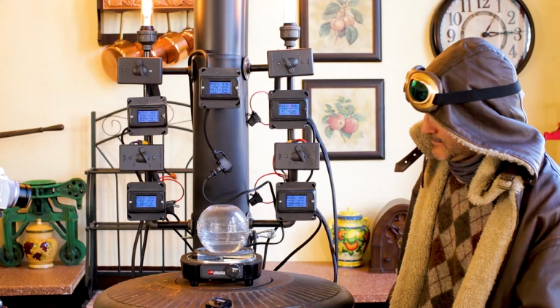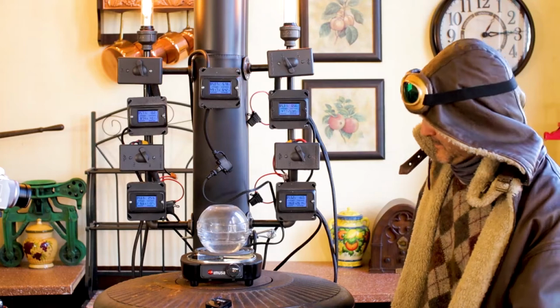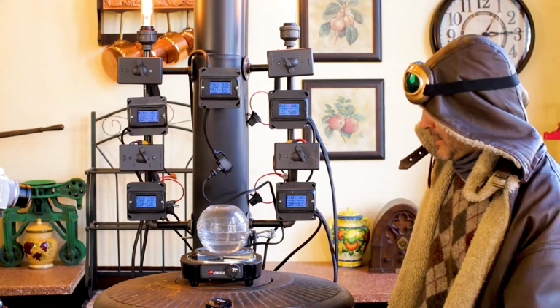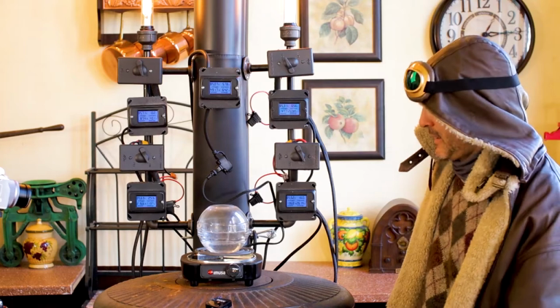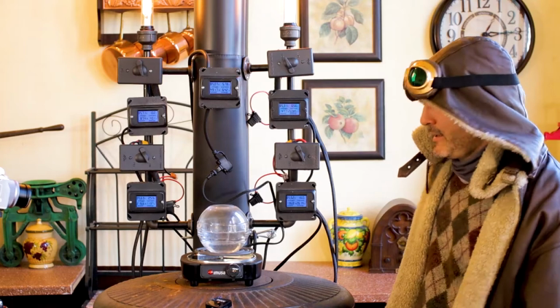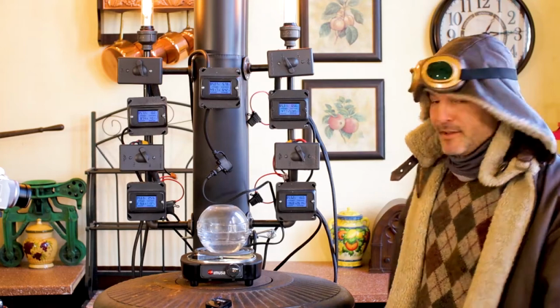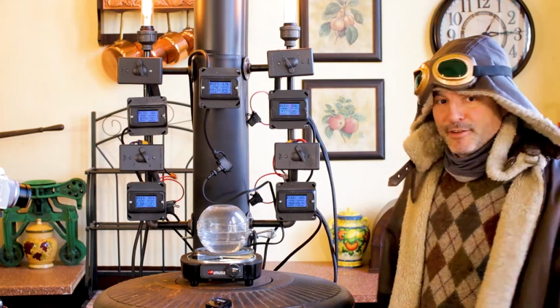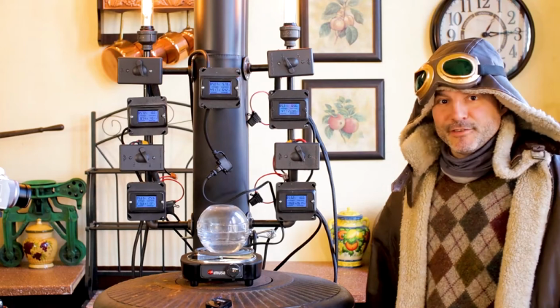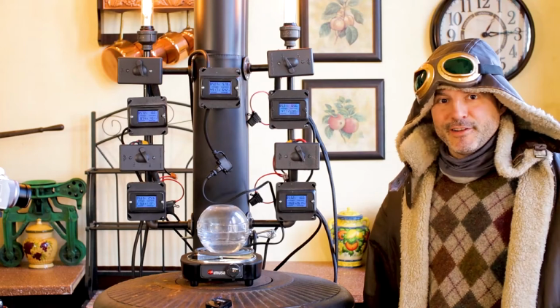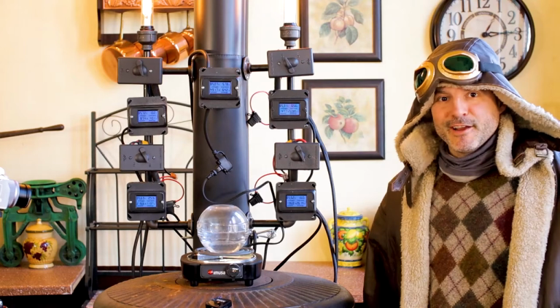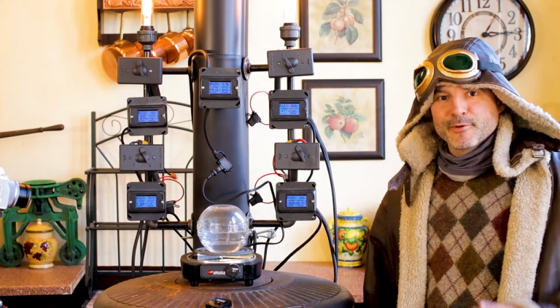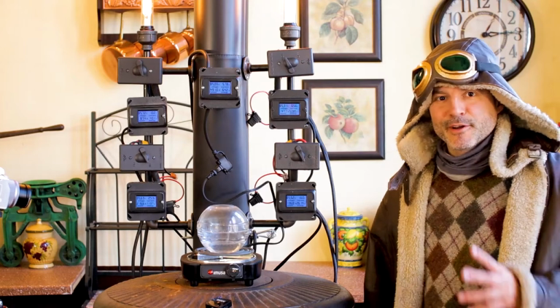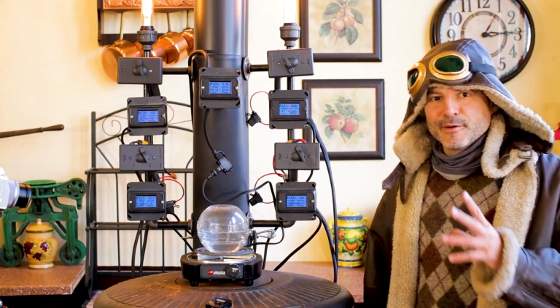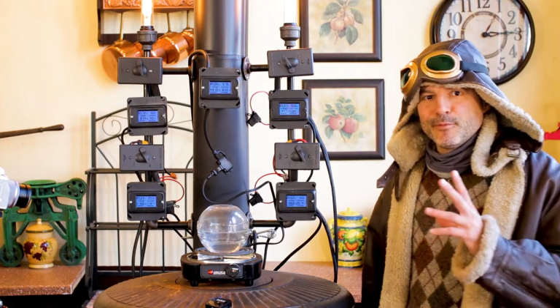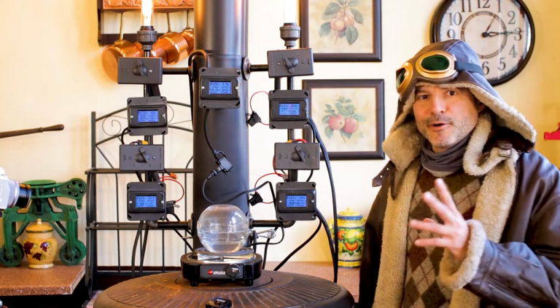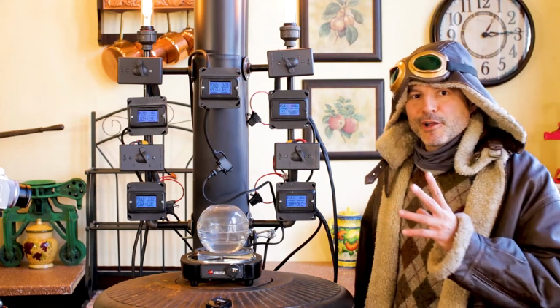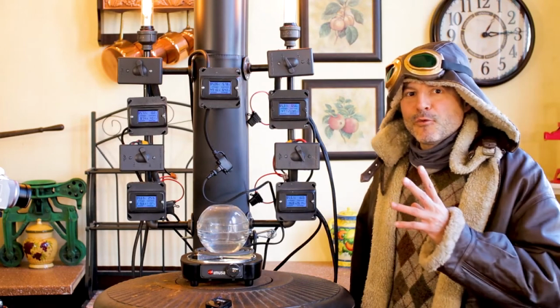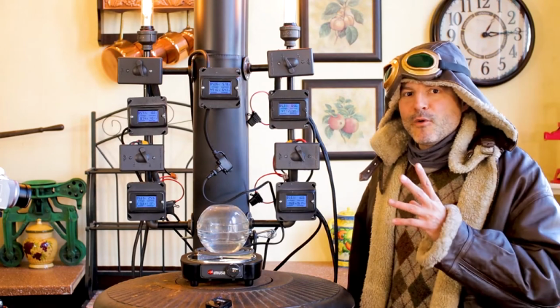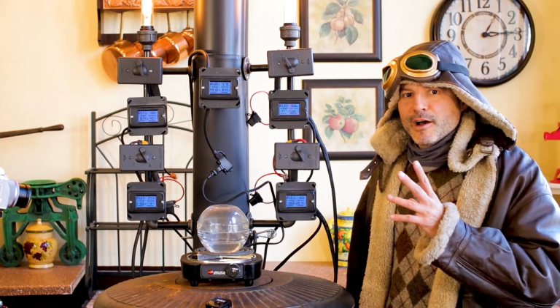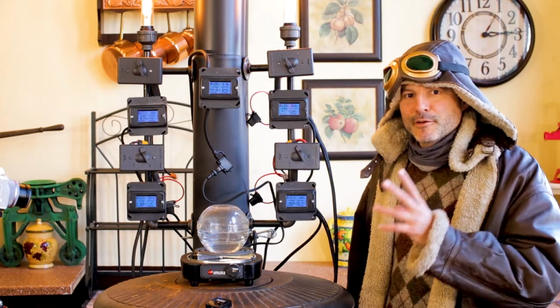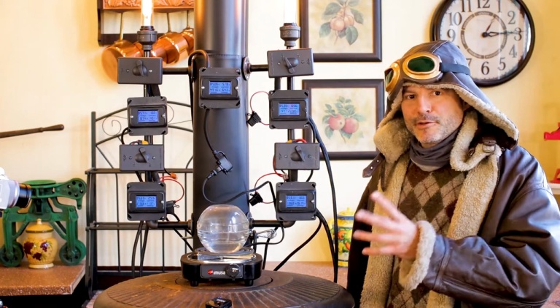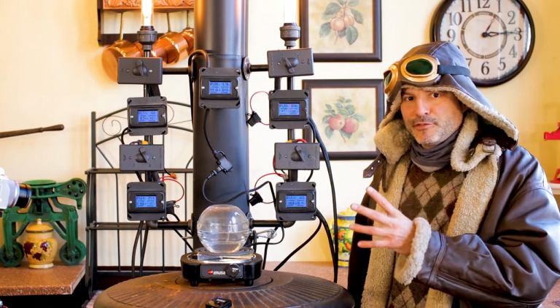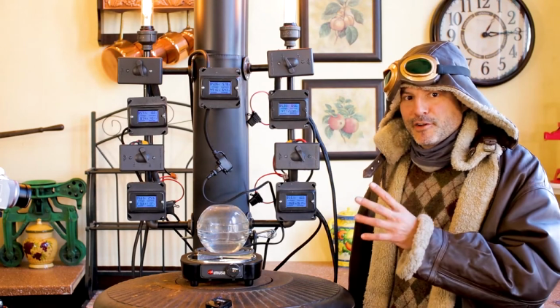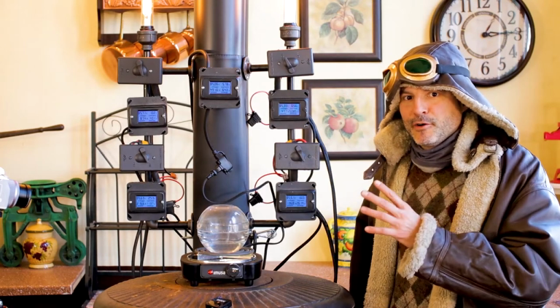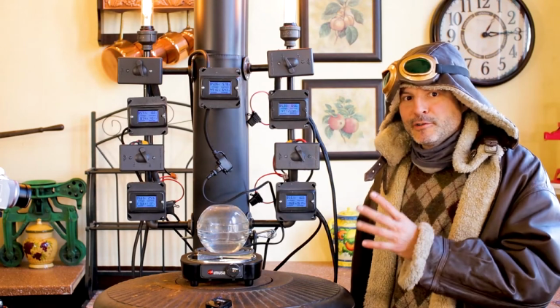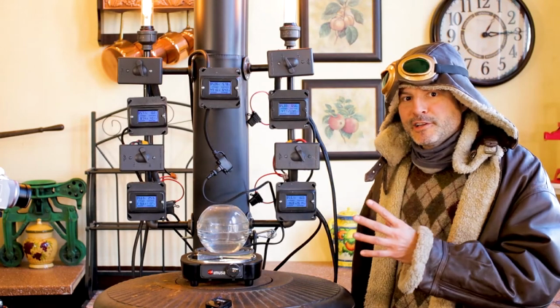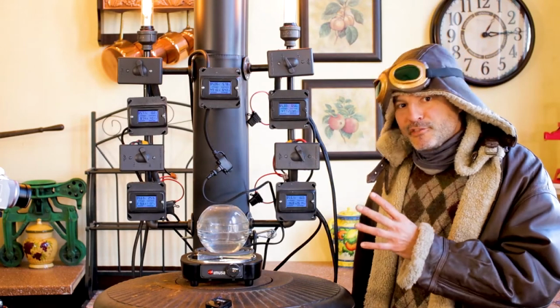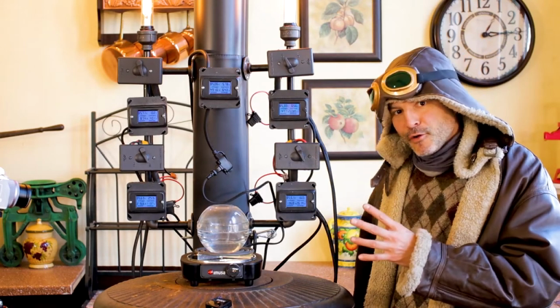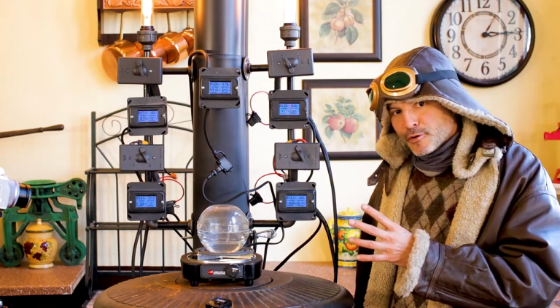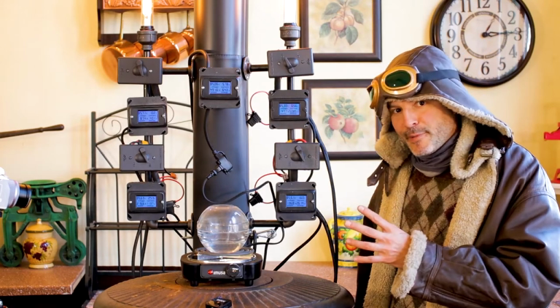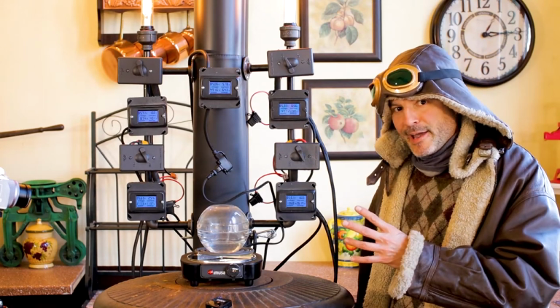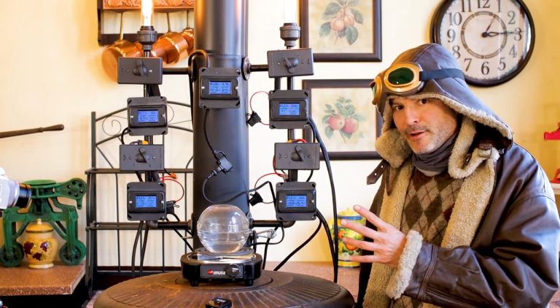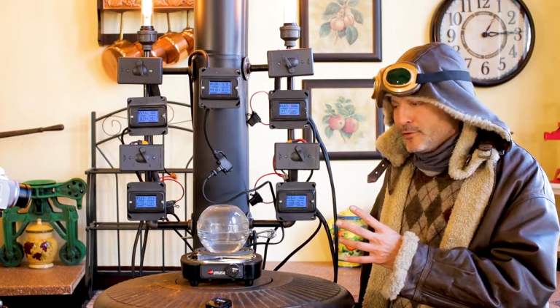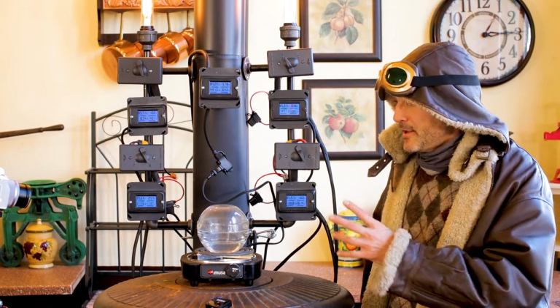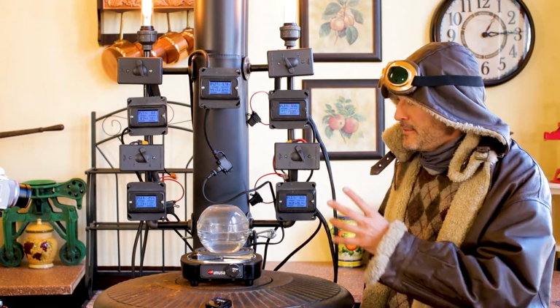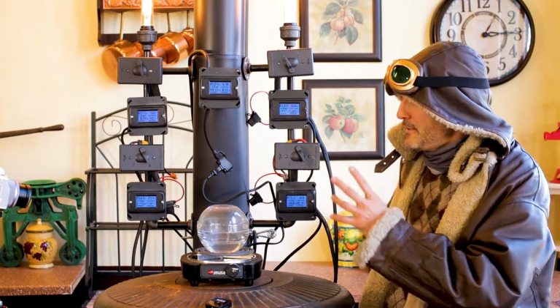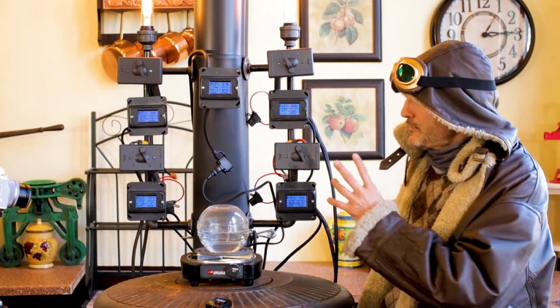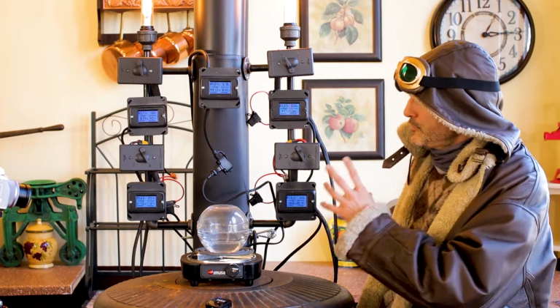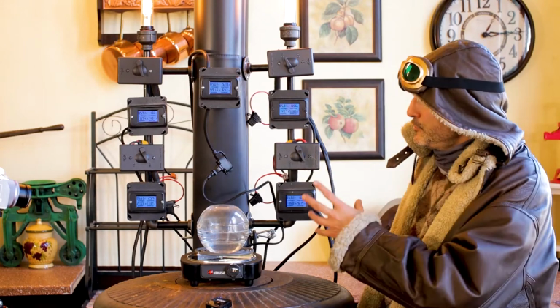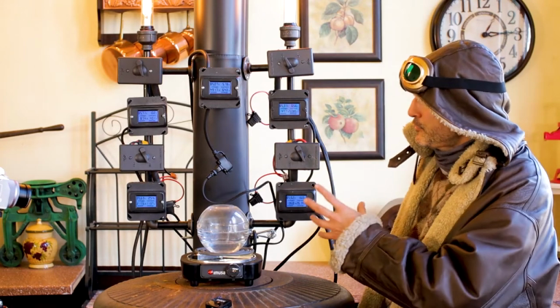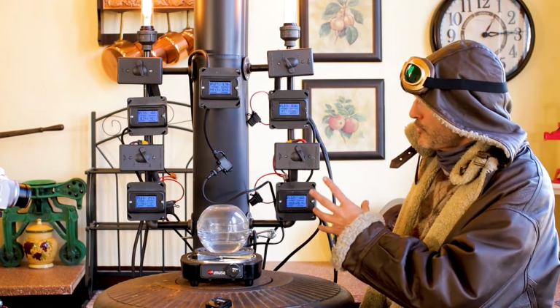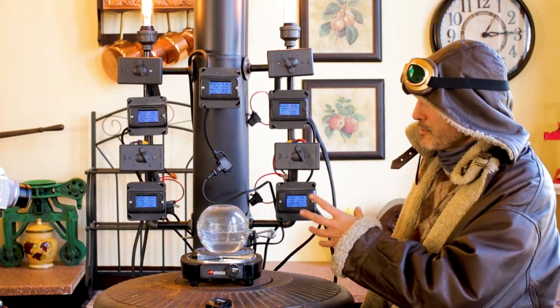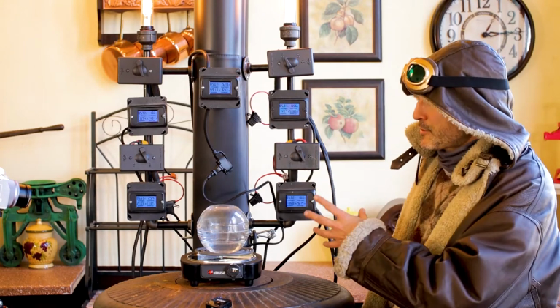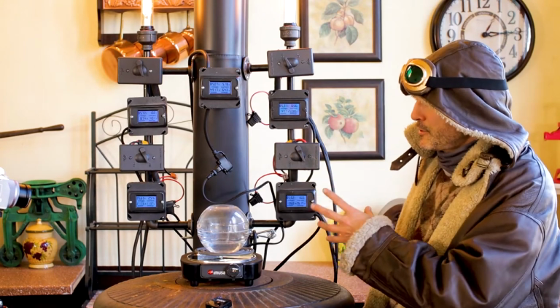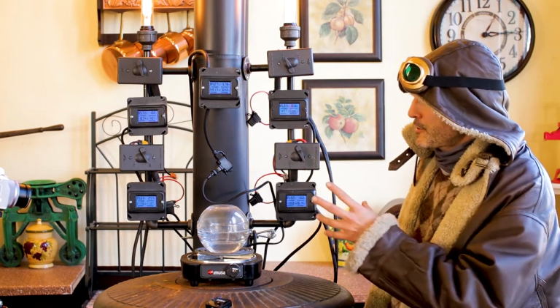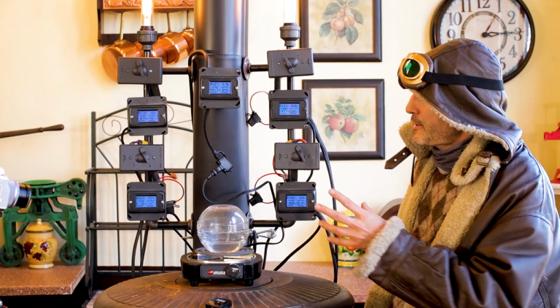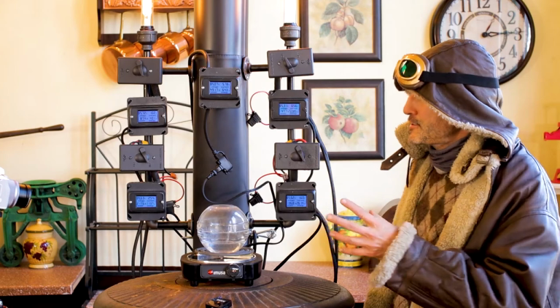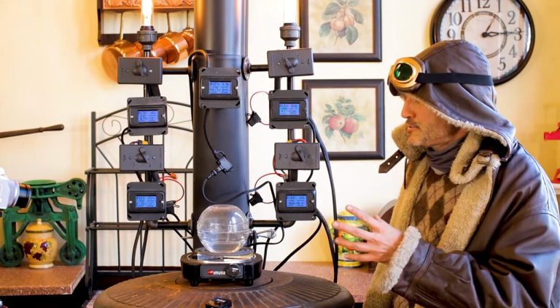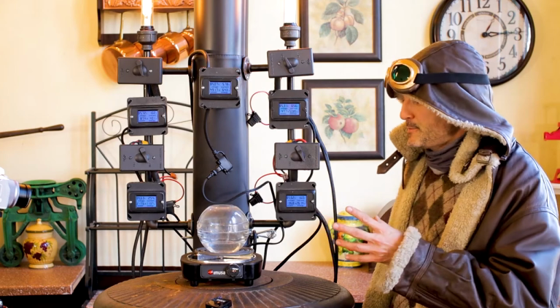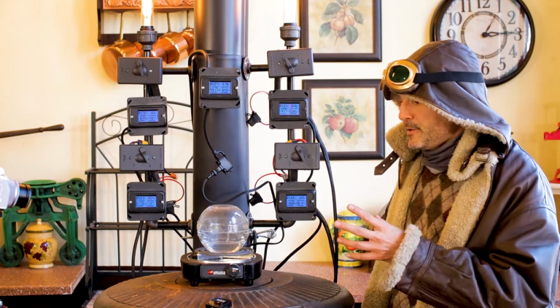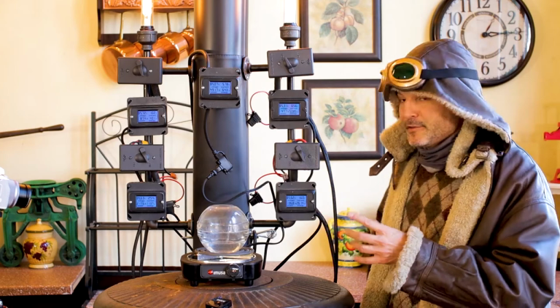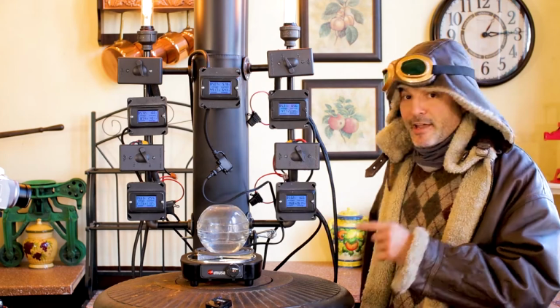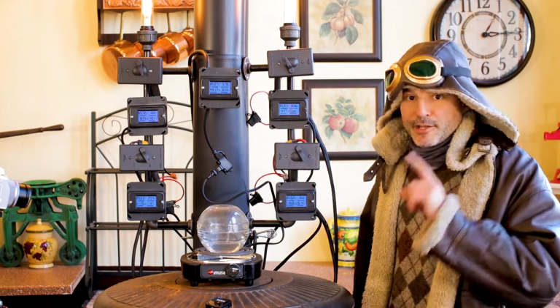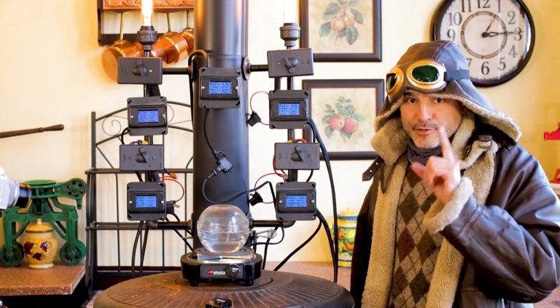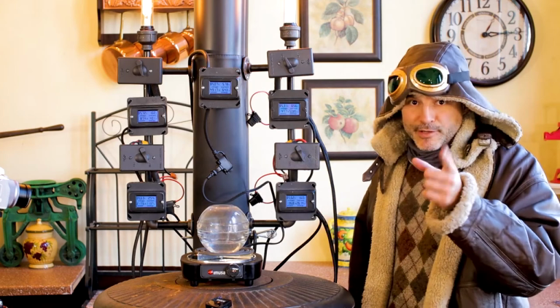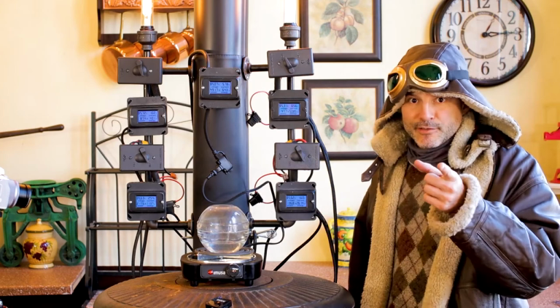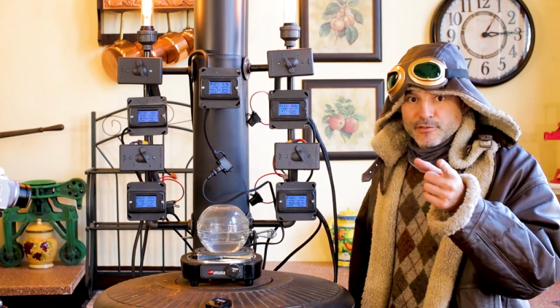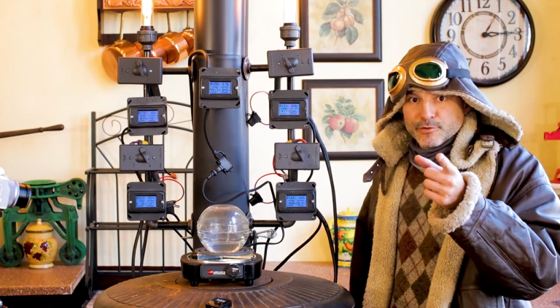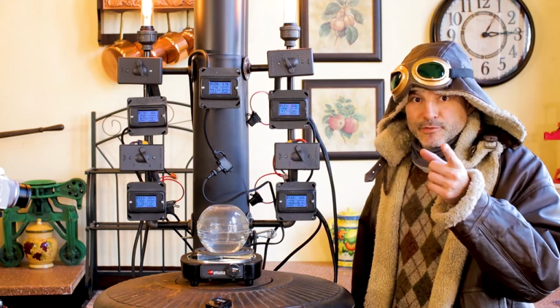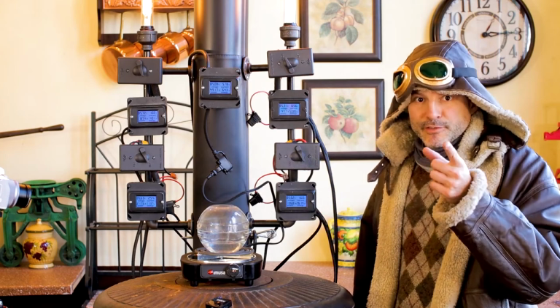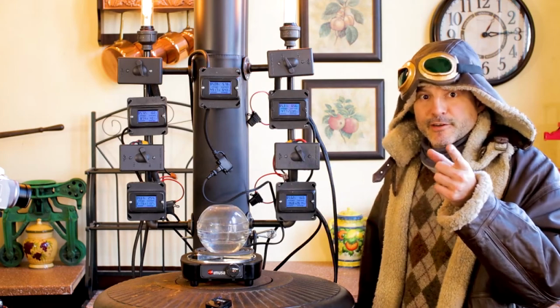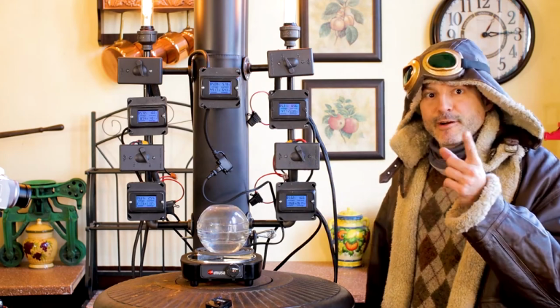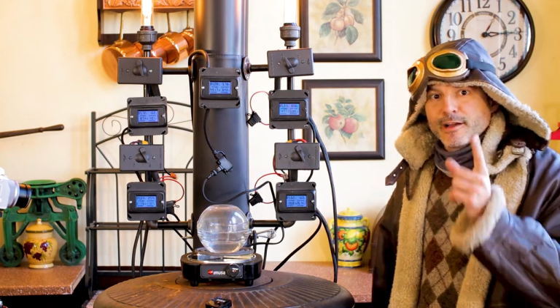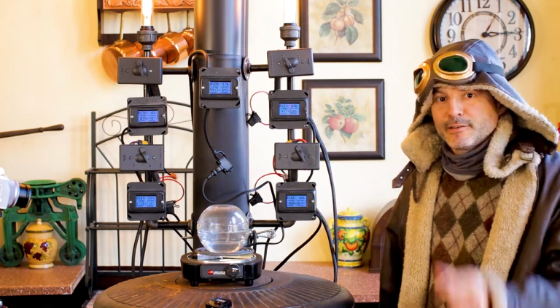Today we're going to boil water using only solar panels and this new solar cooker I just built — and you can too. Stick around.